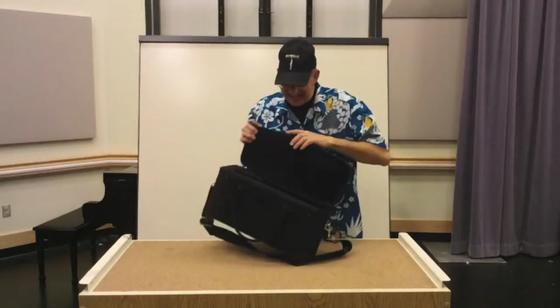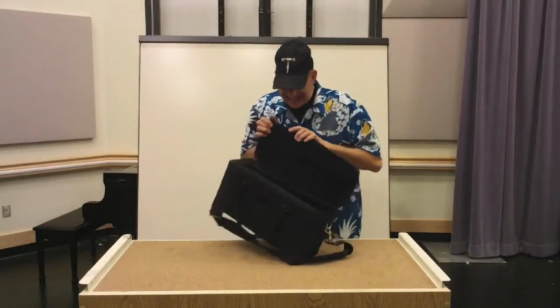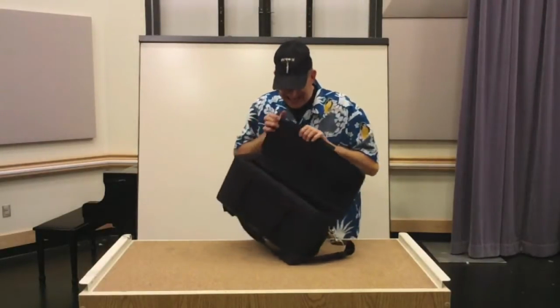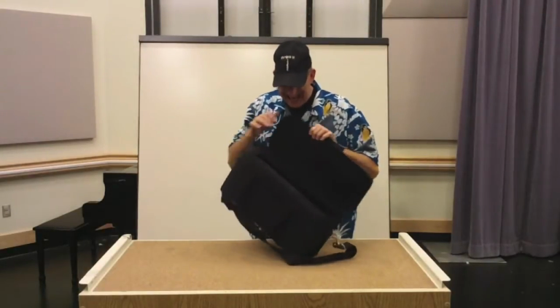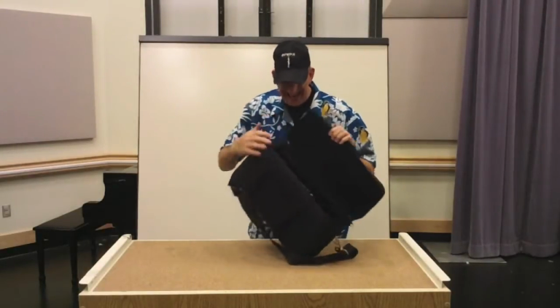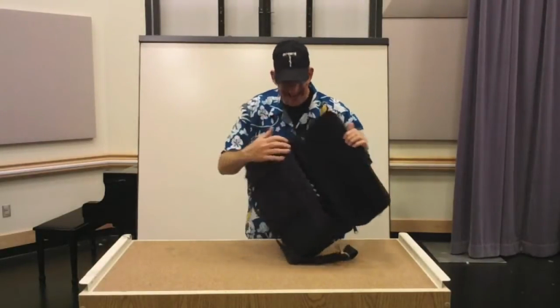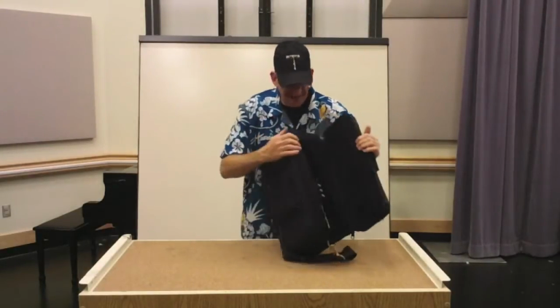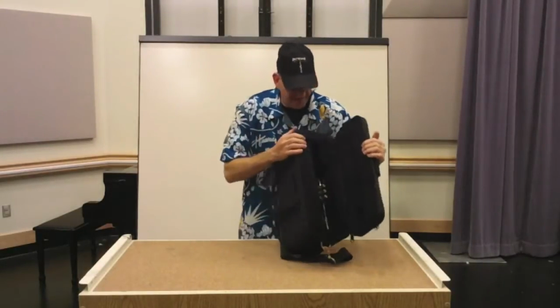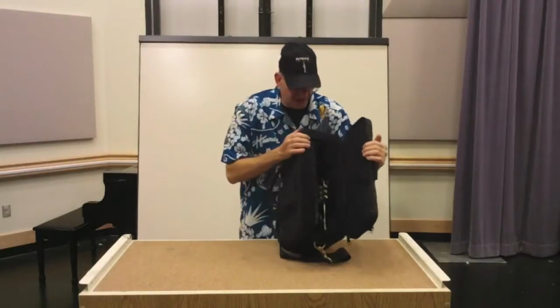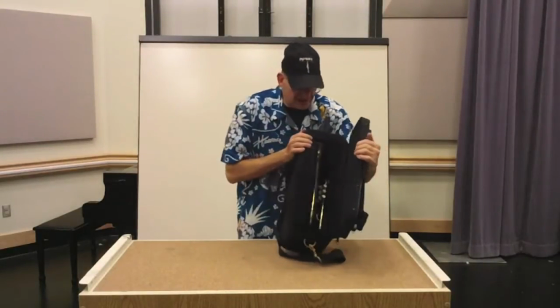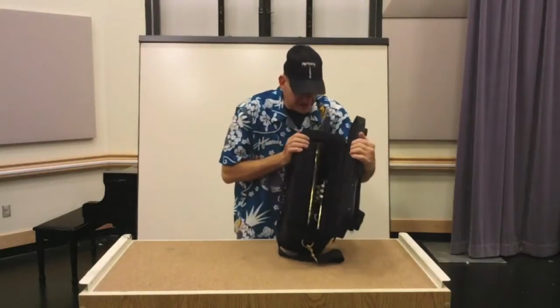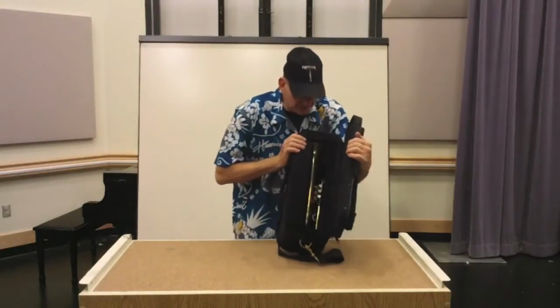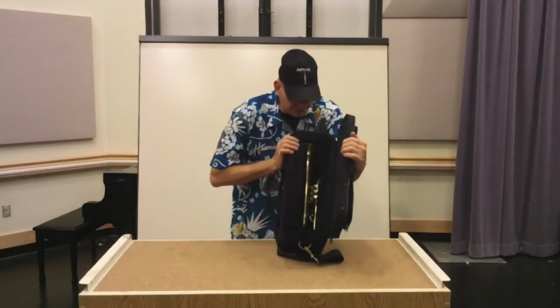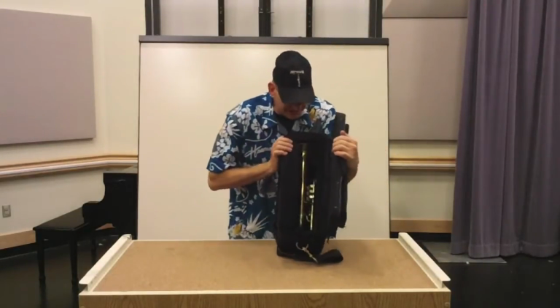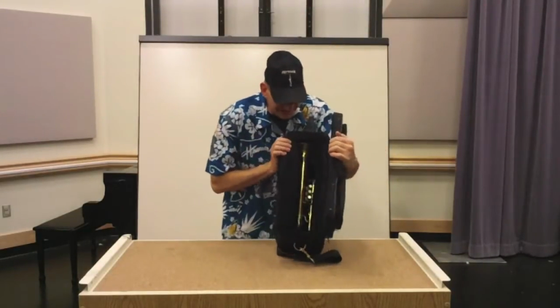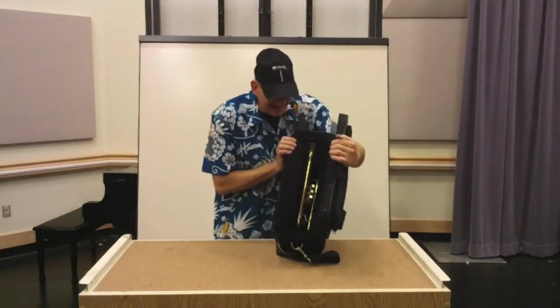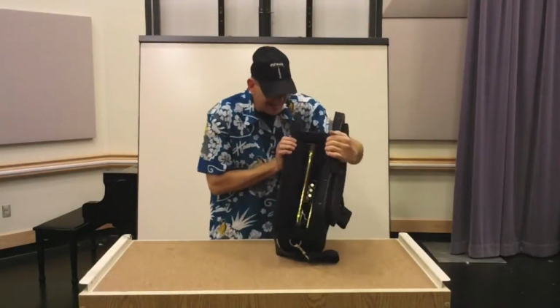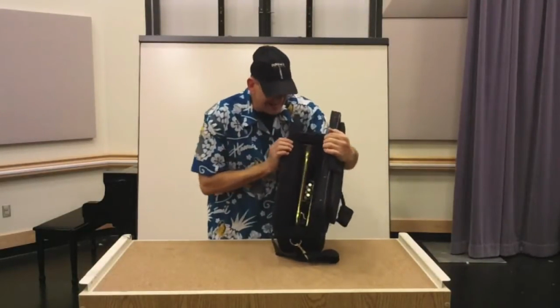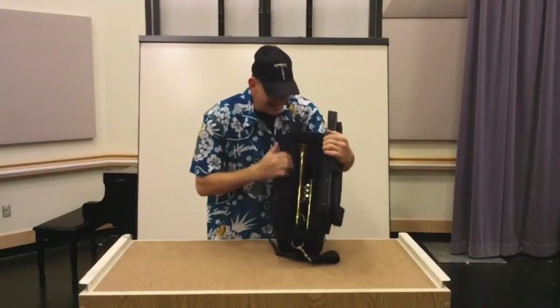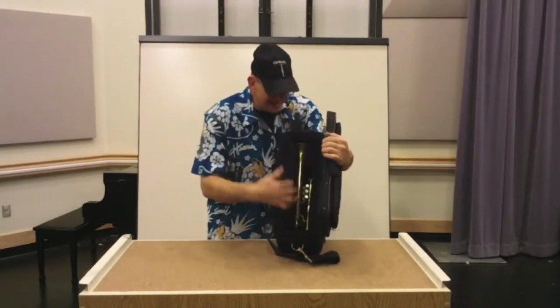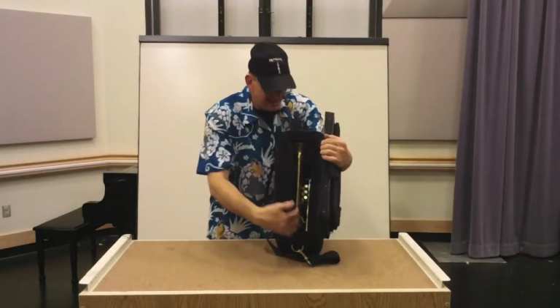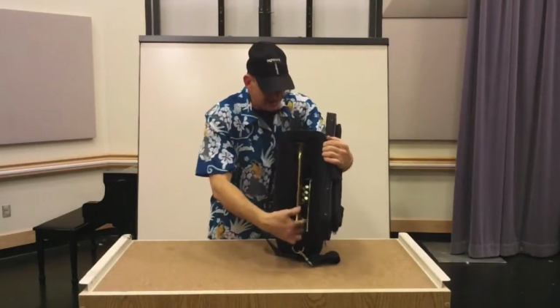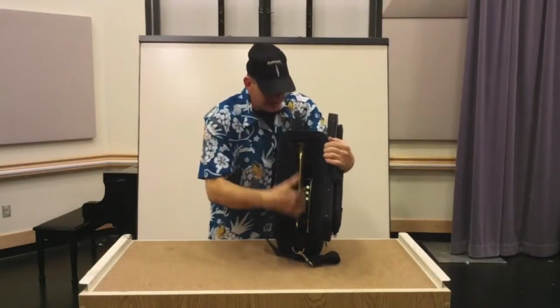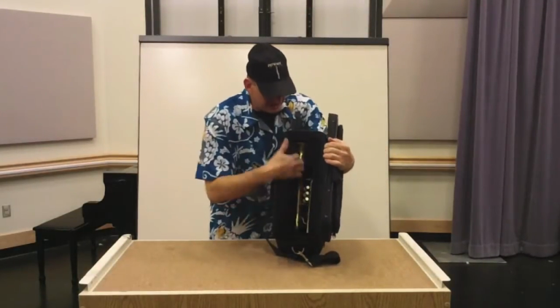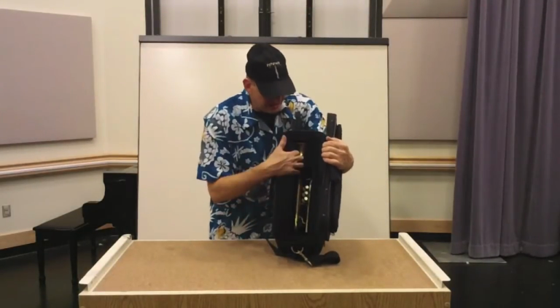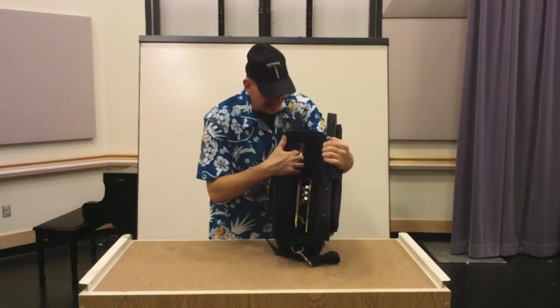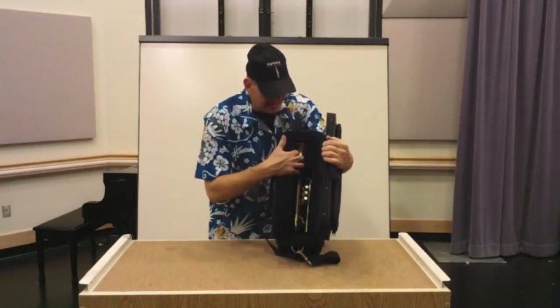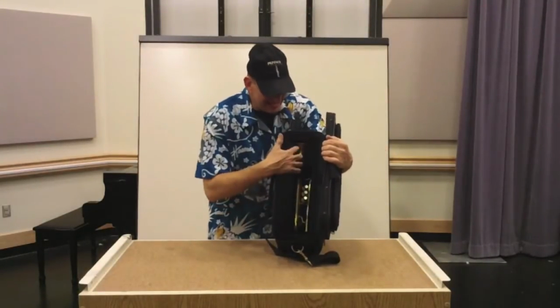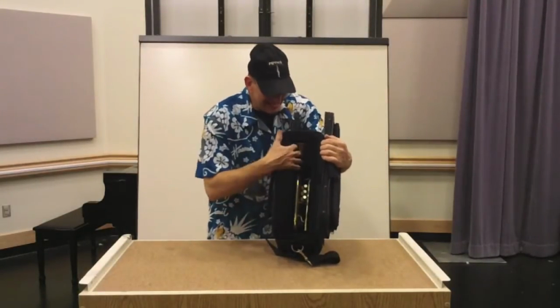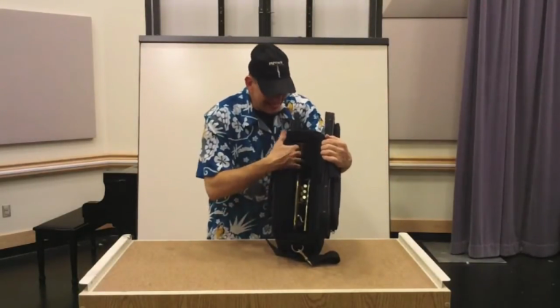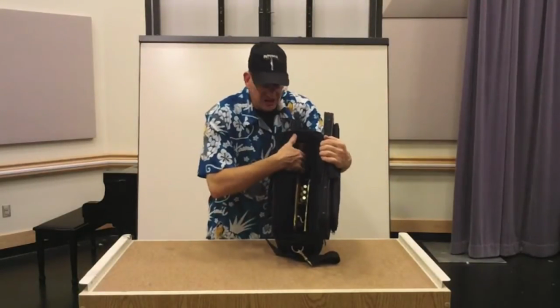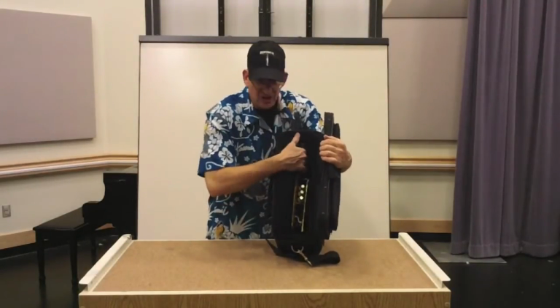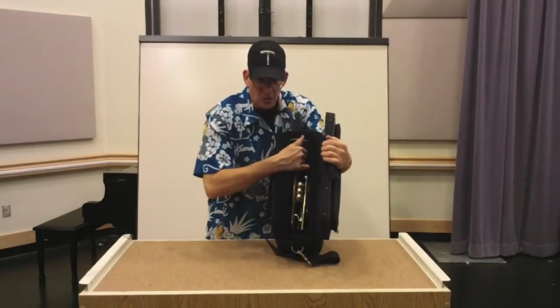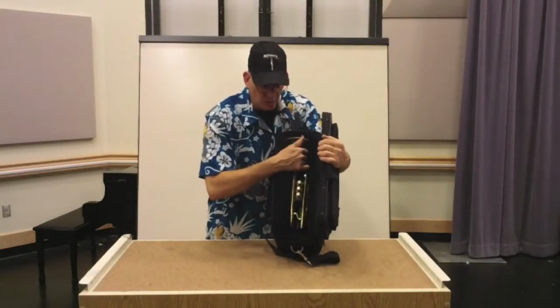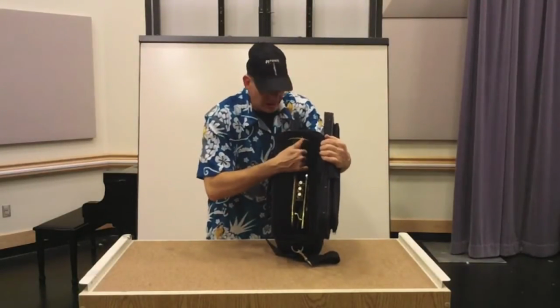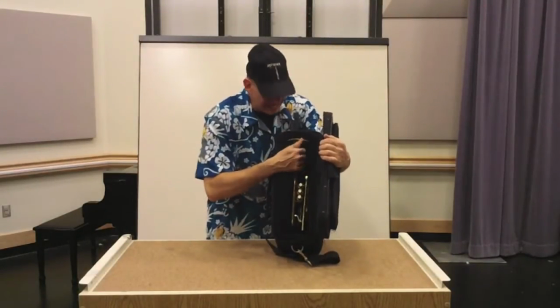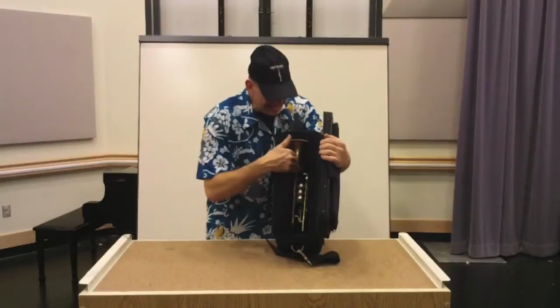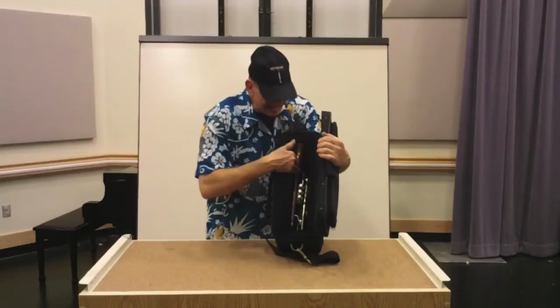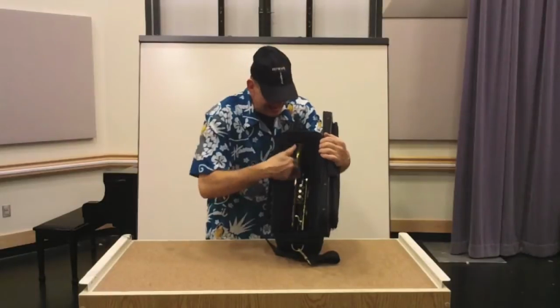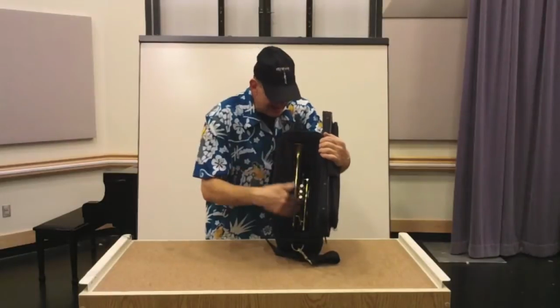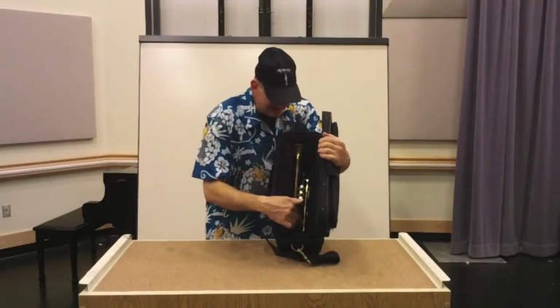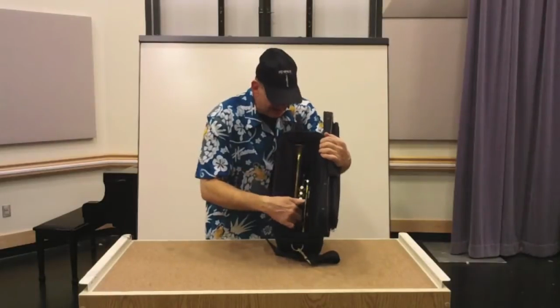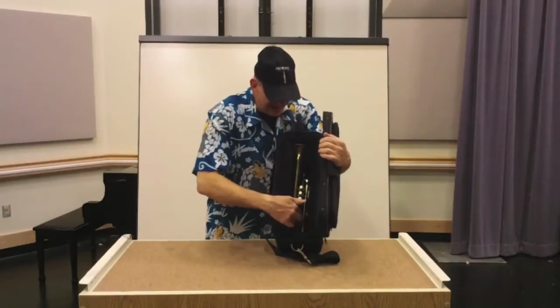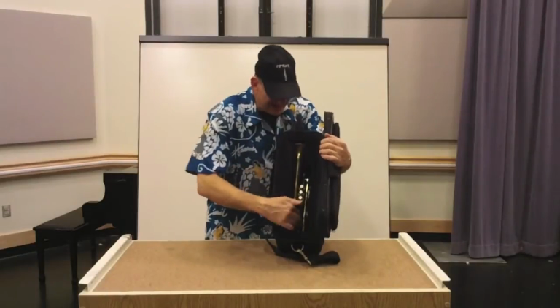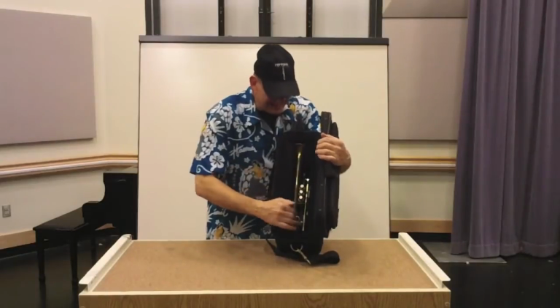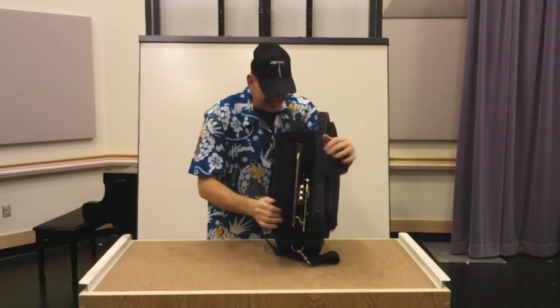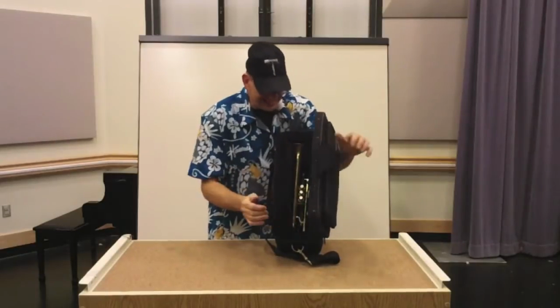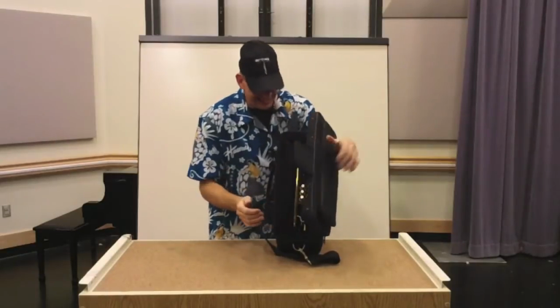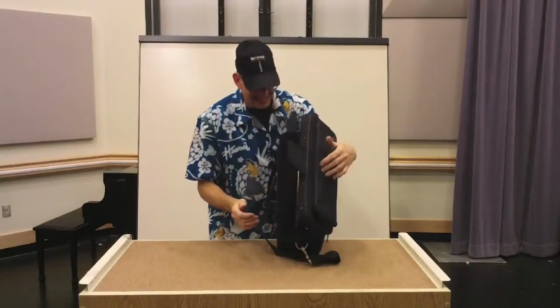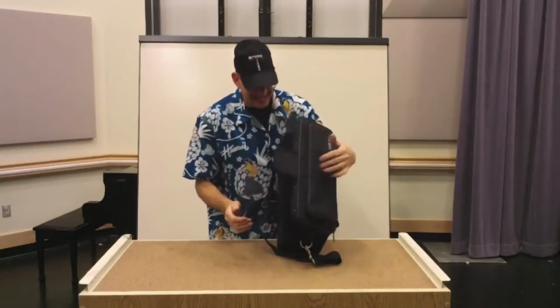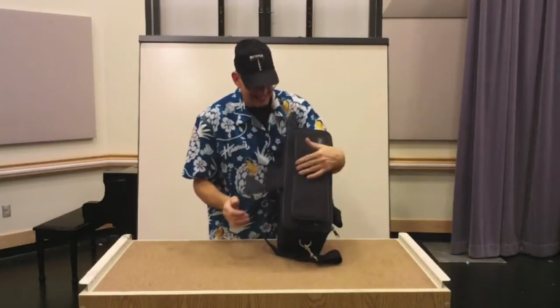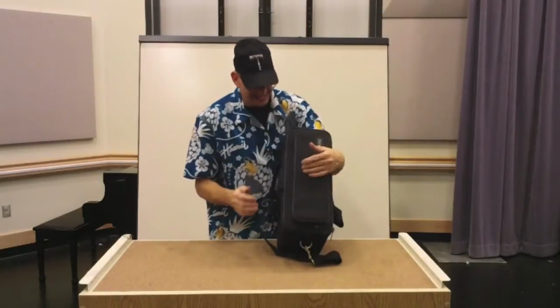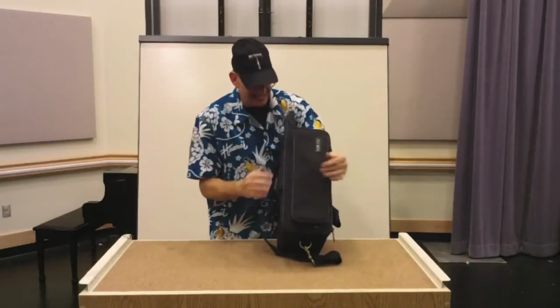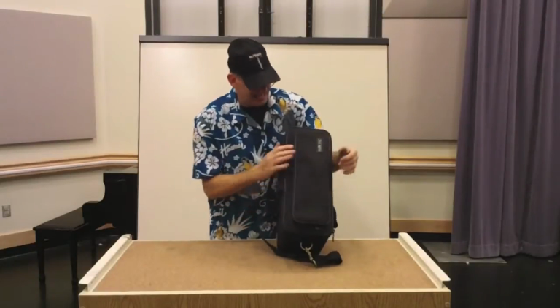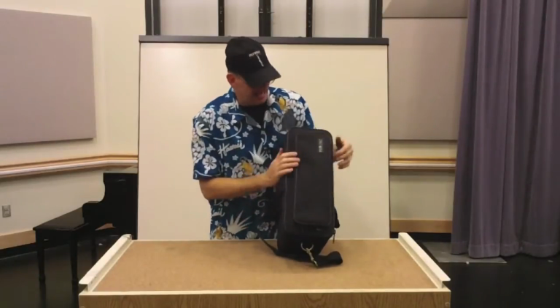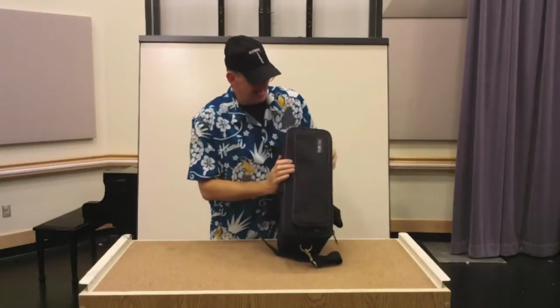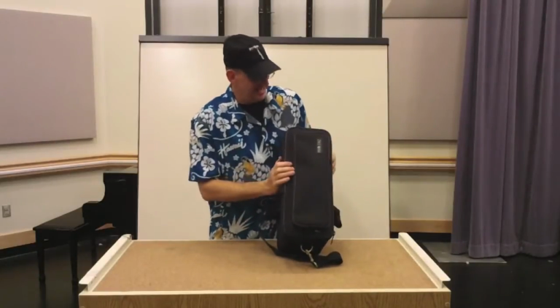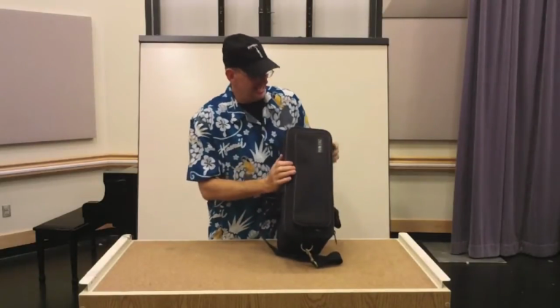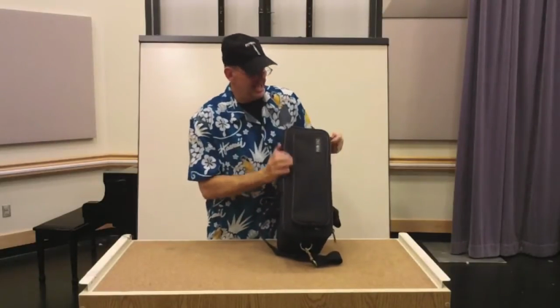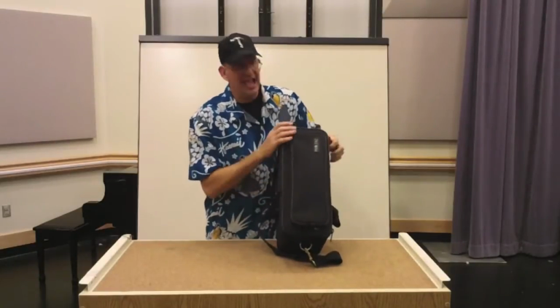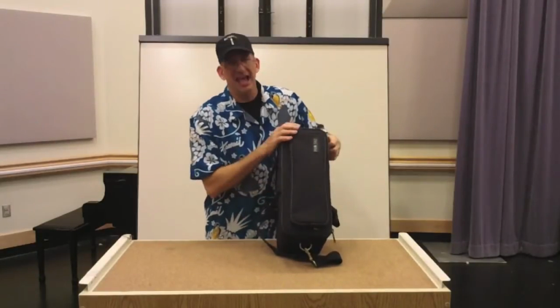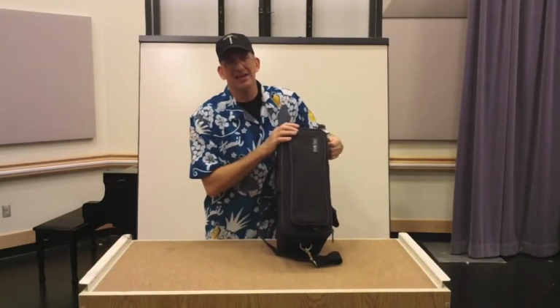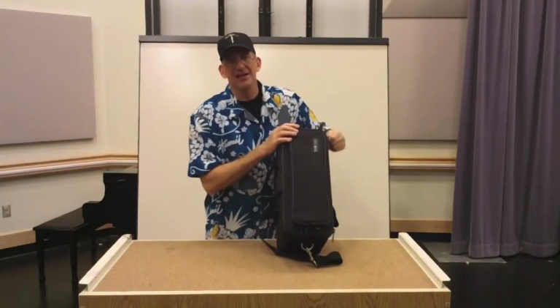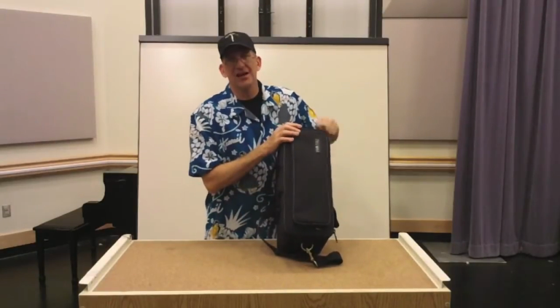Very simple design — you just slide your cornet right into this case and done.